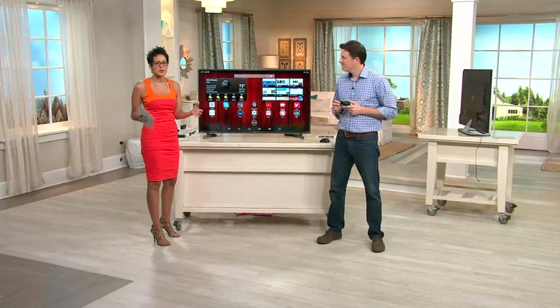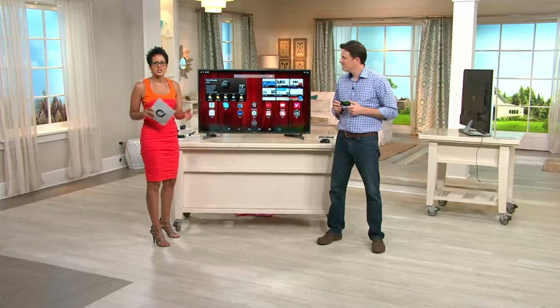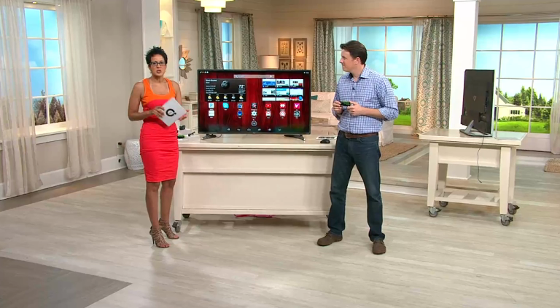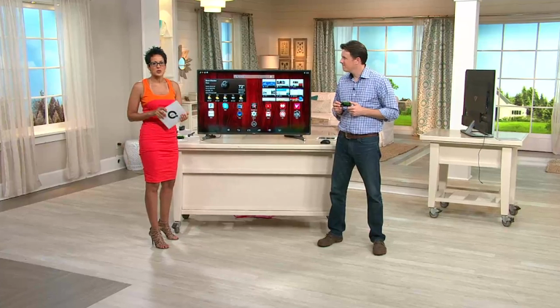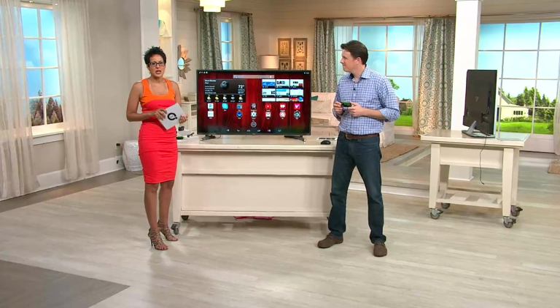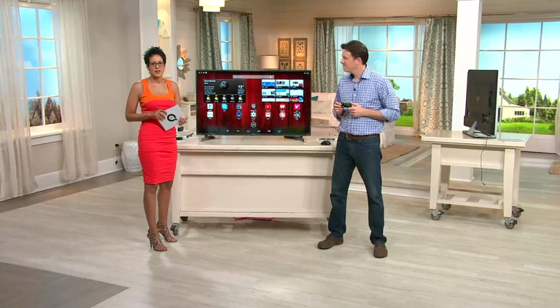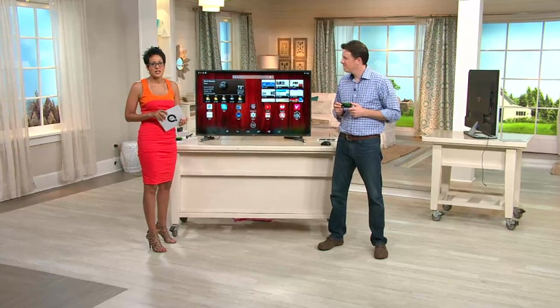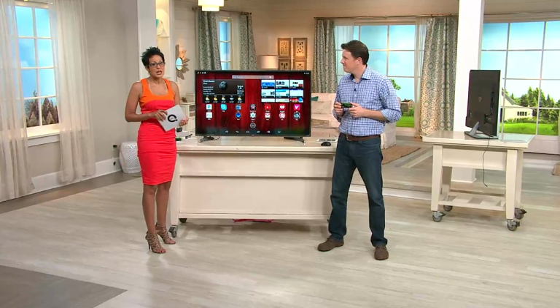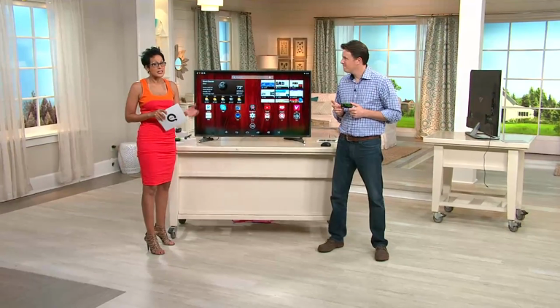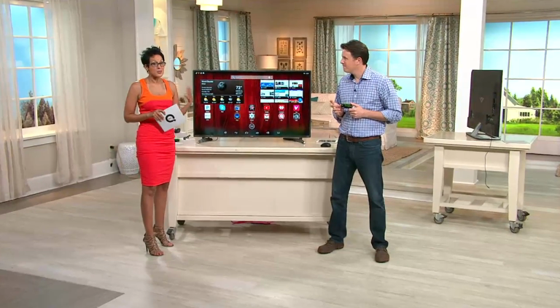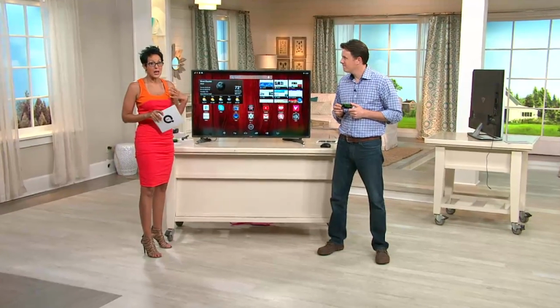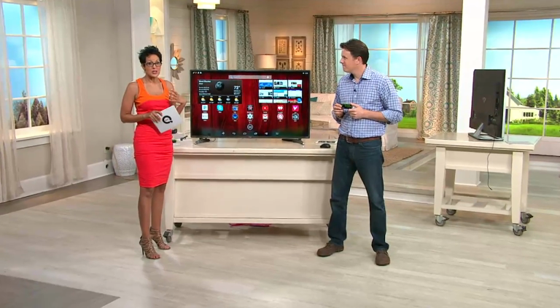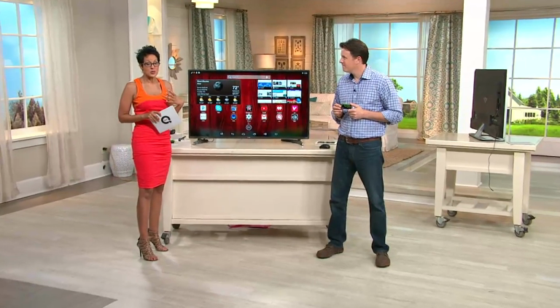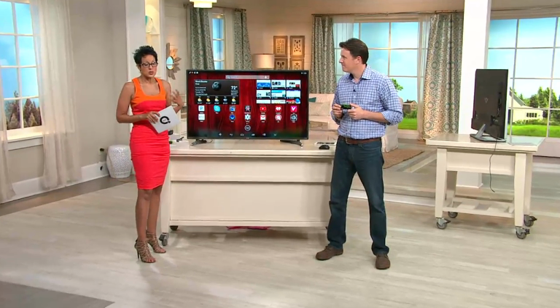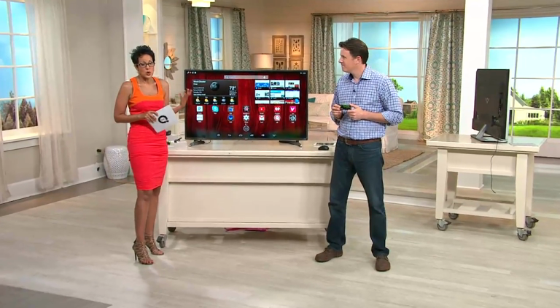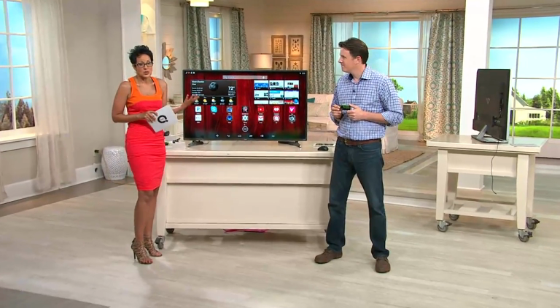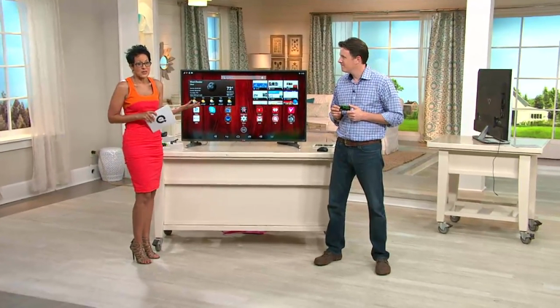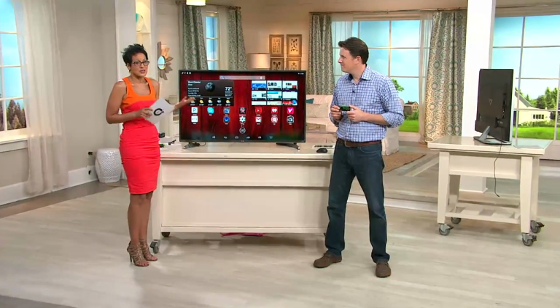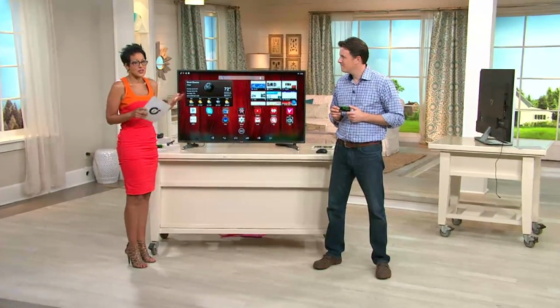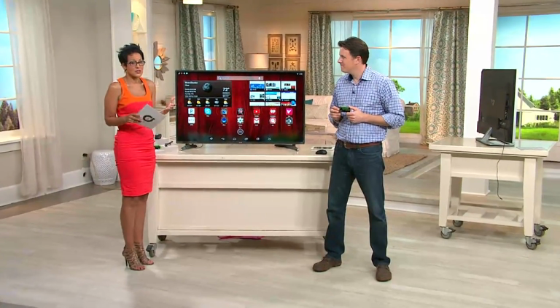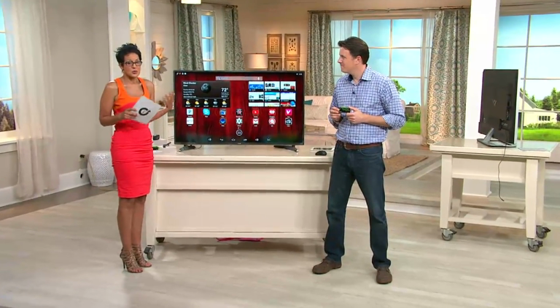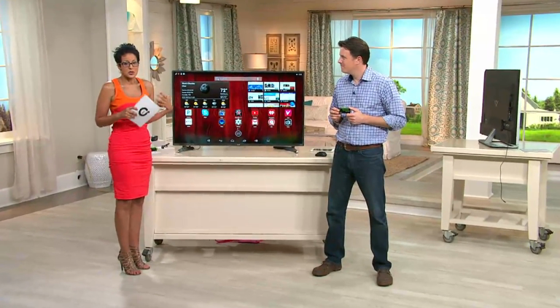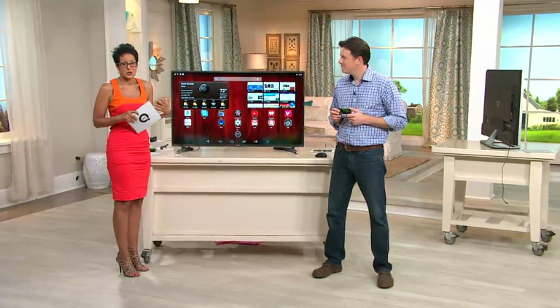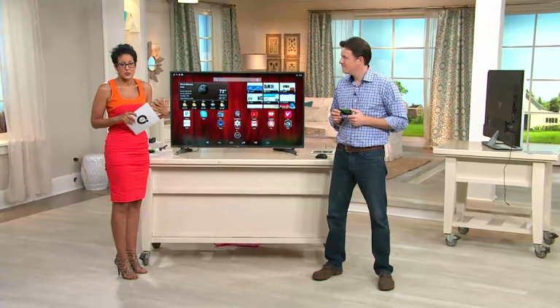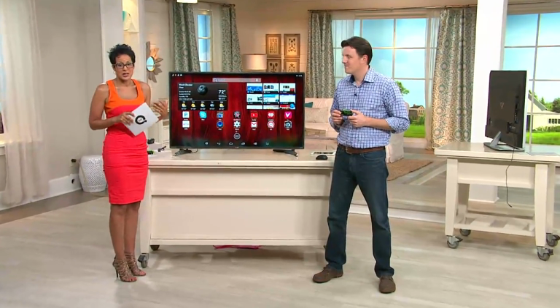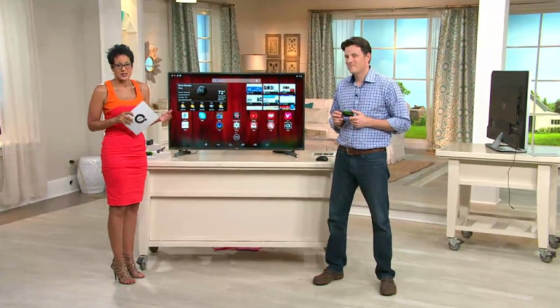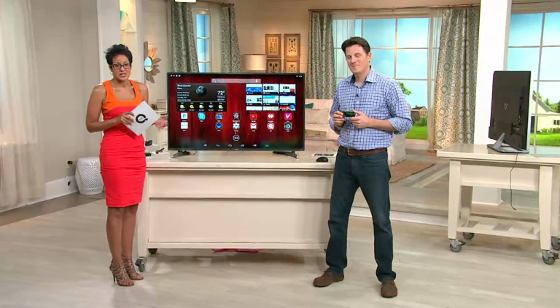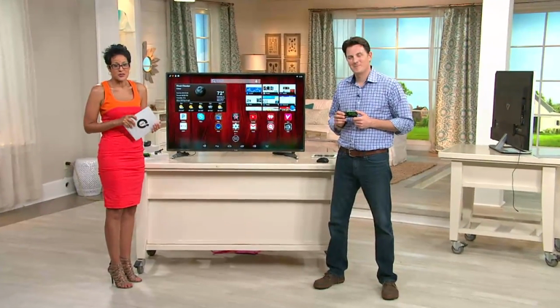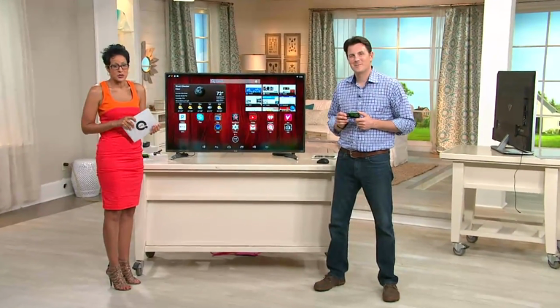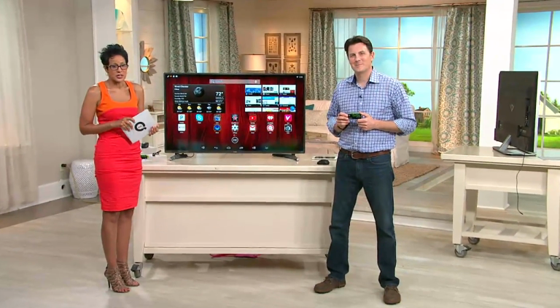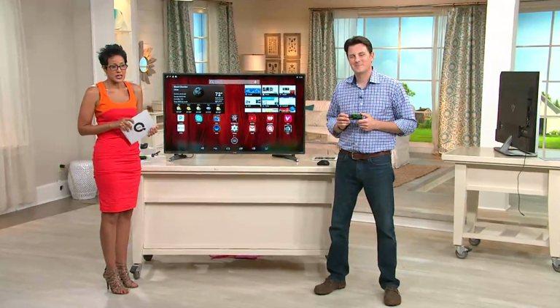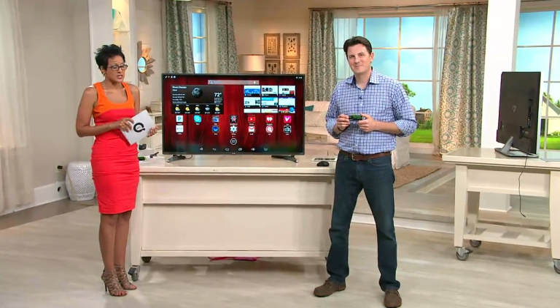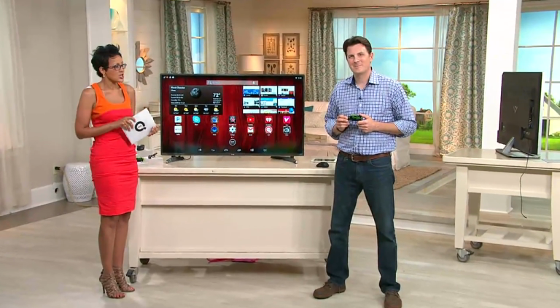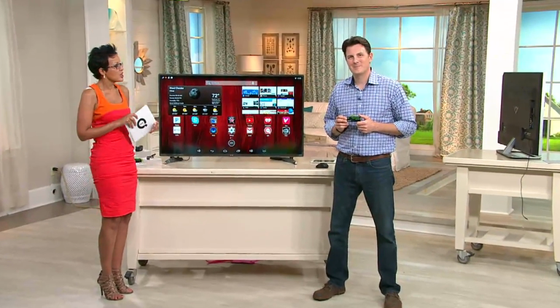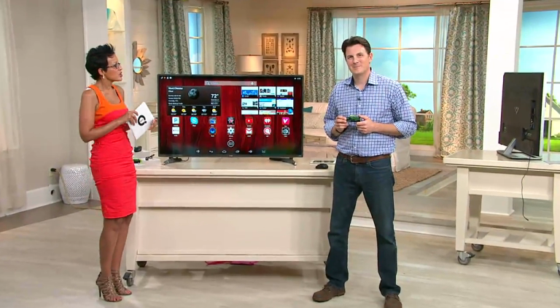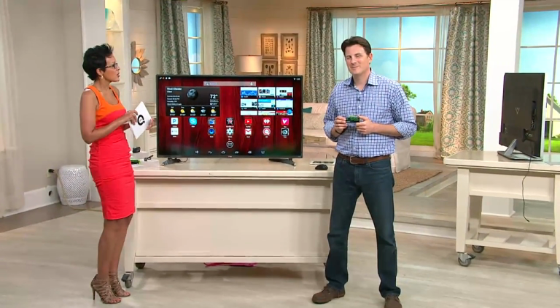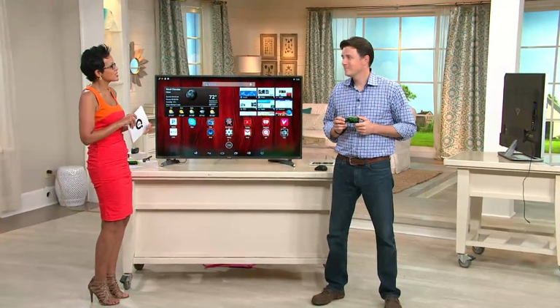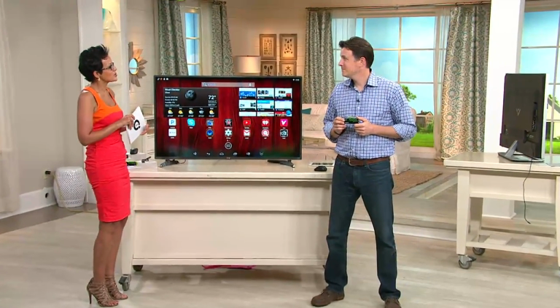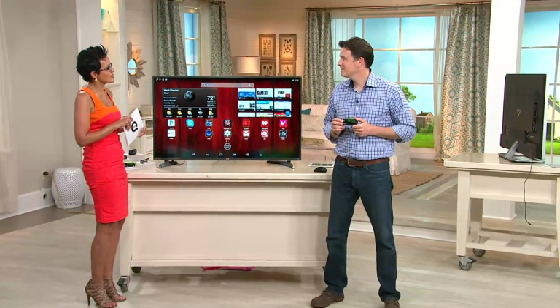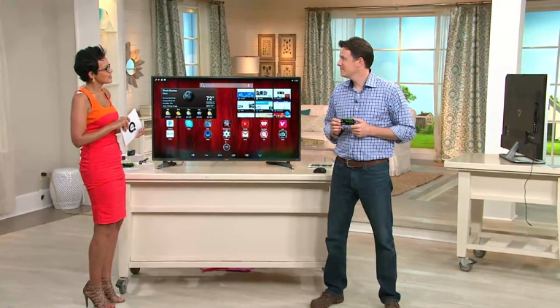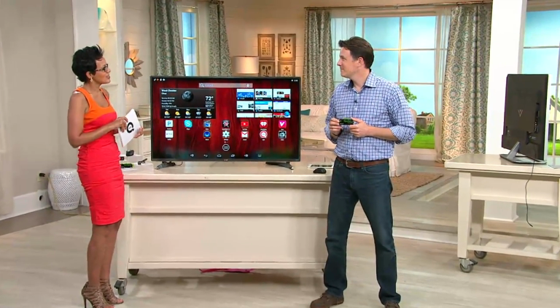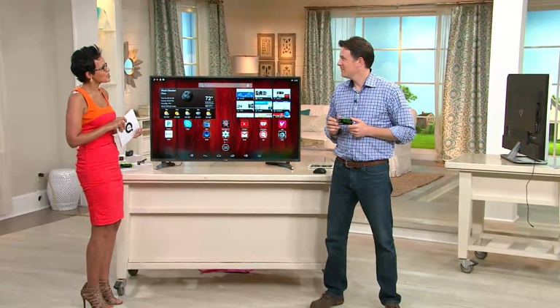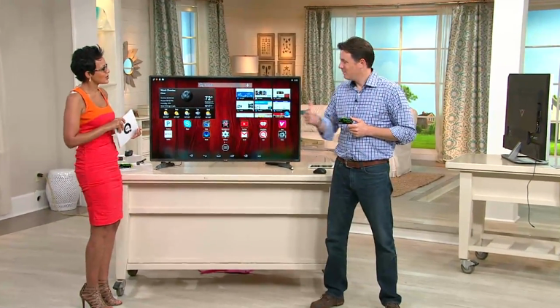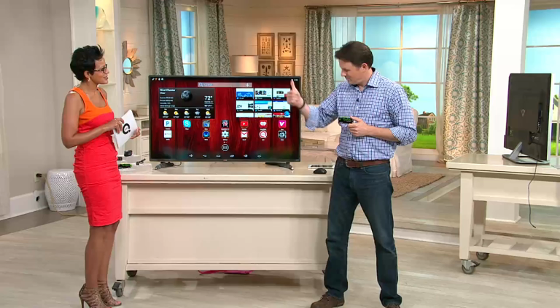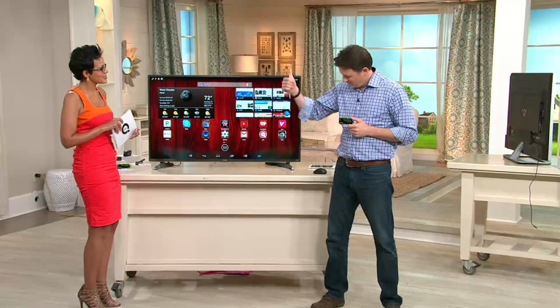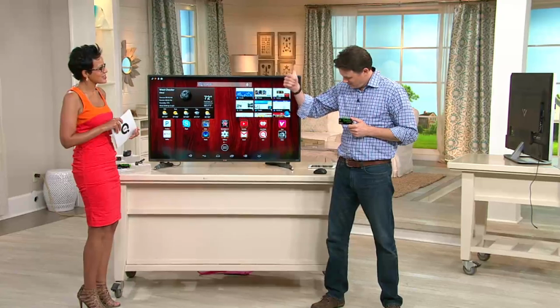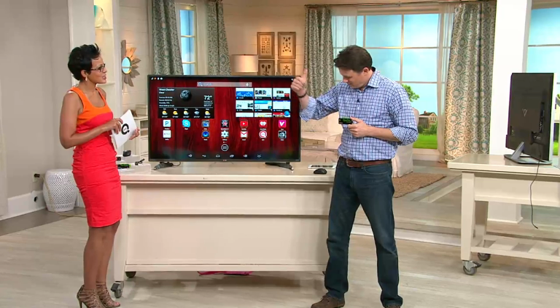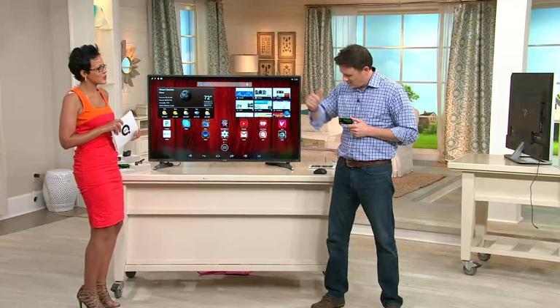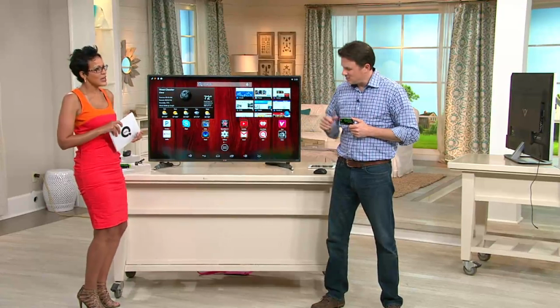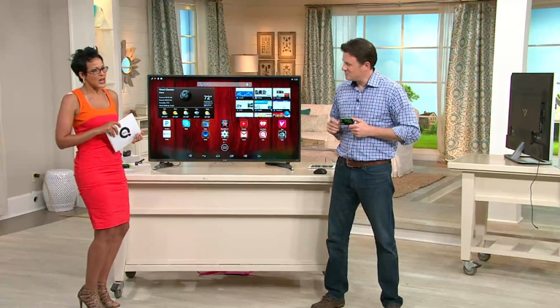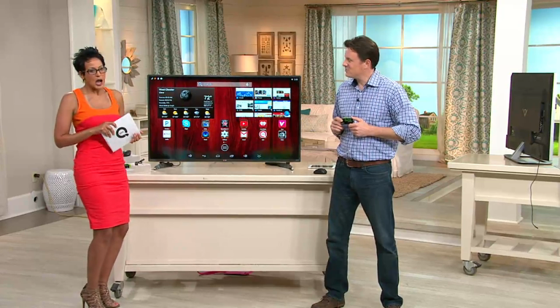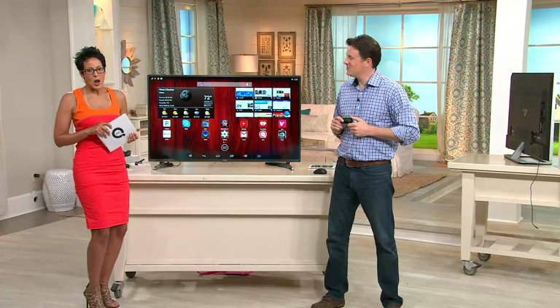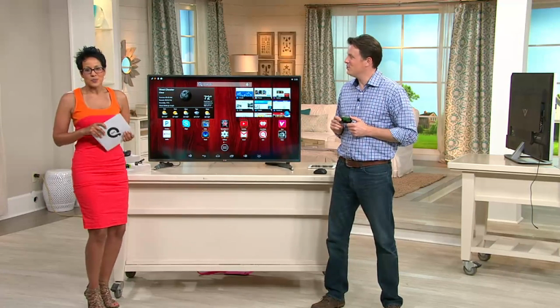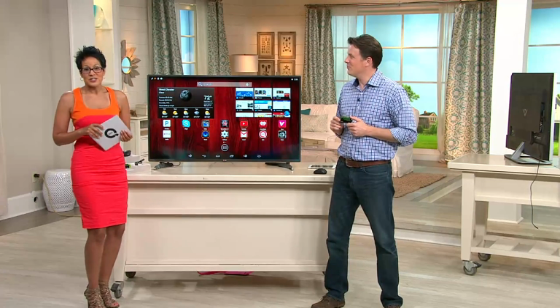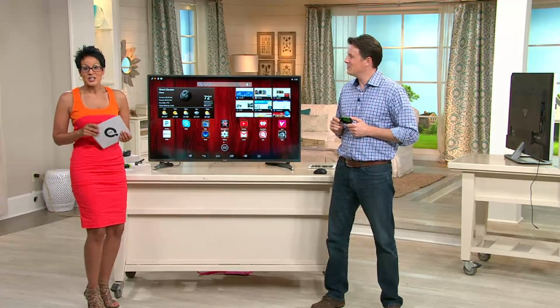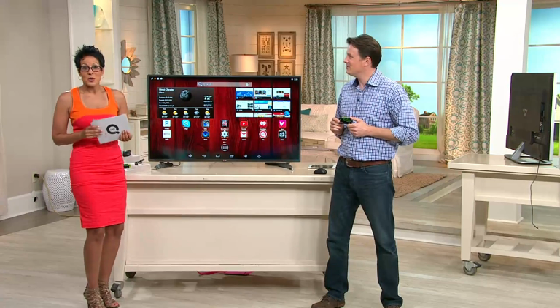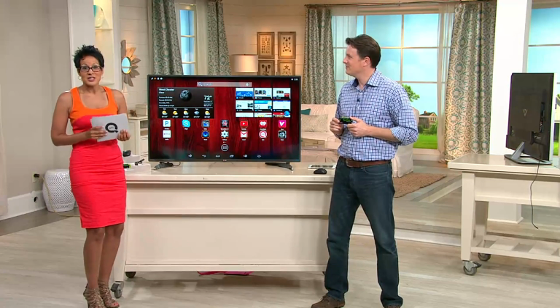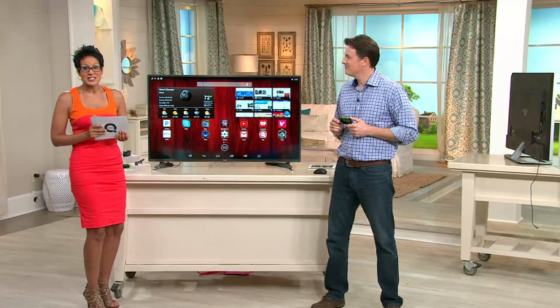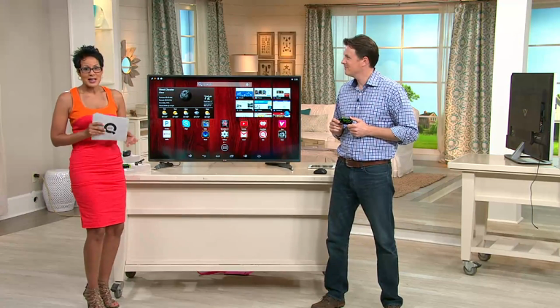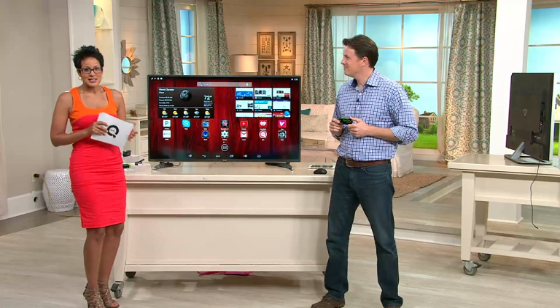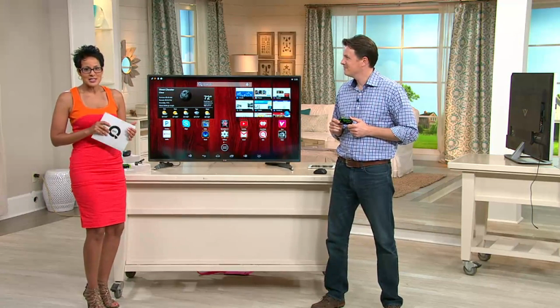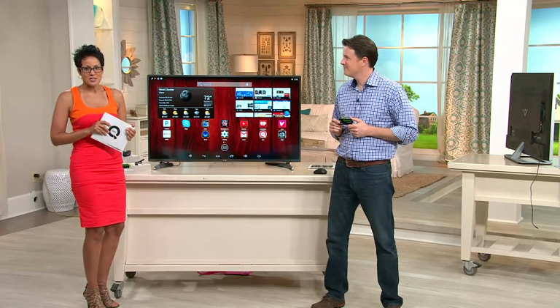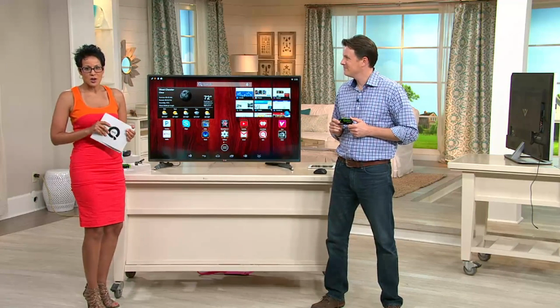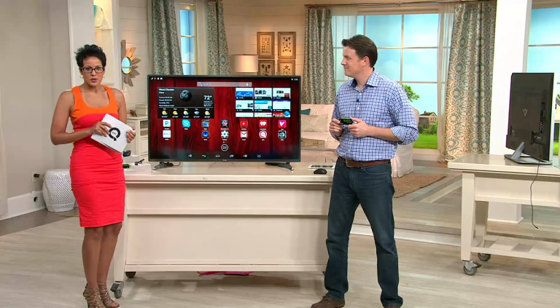If for some reason you don't love it, send it back — you always have the 30-day love-it-or-return policy. Craig Smith, so nice to see you!